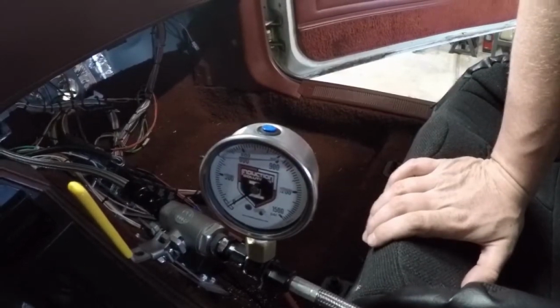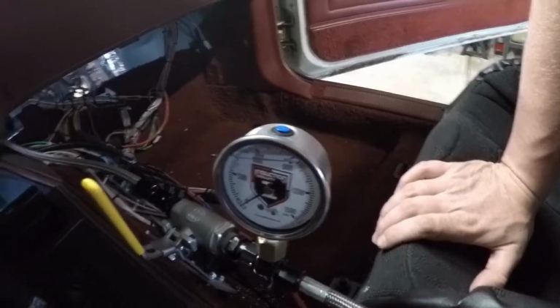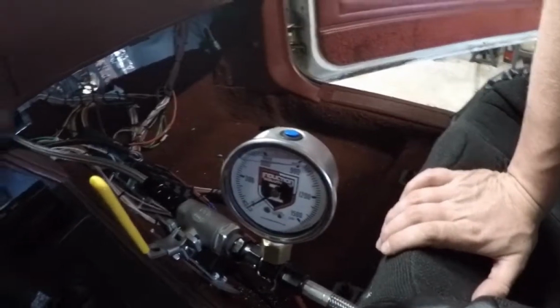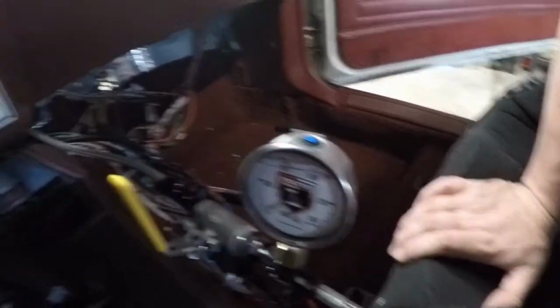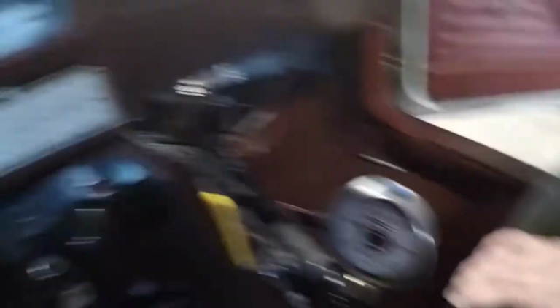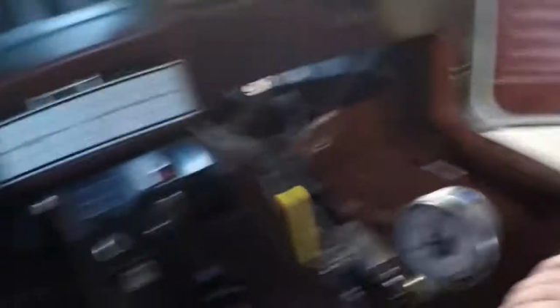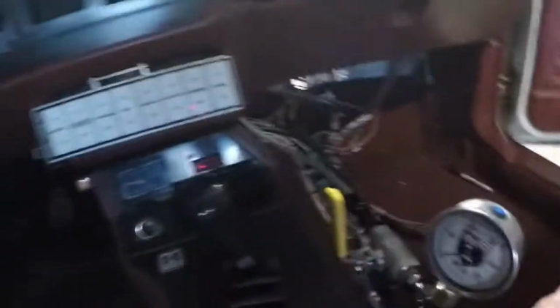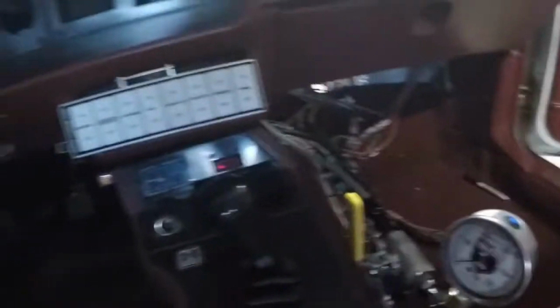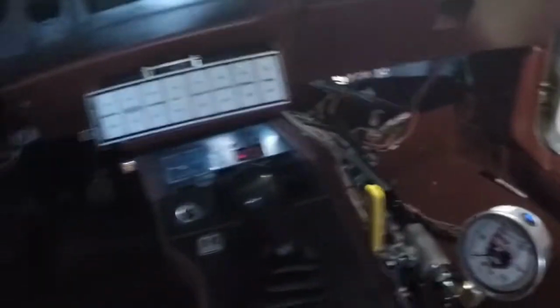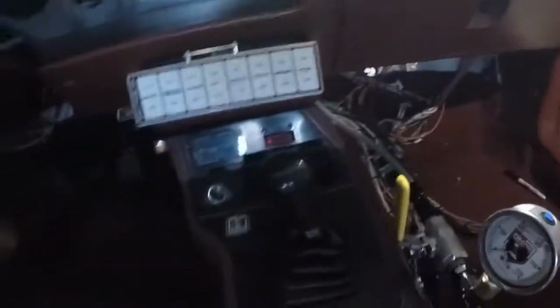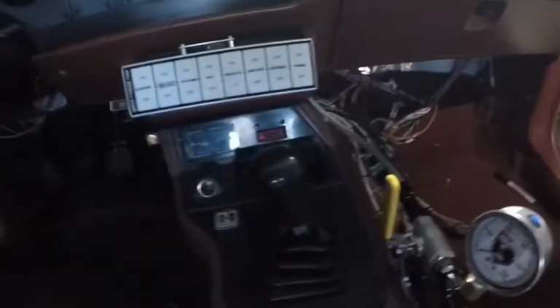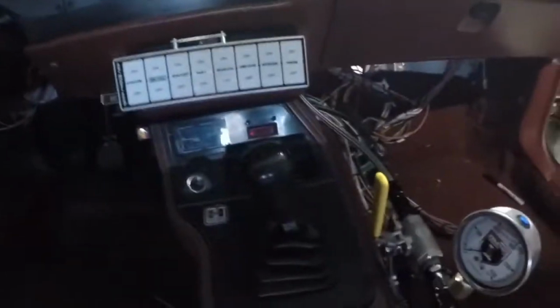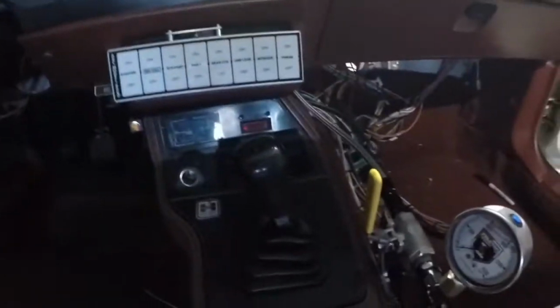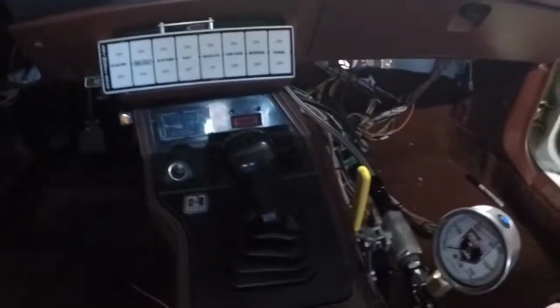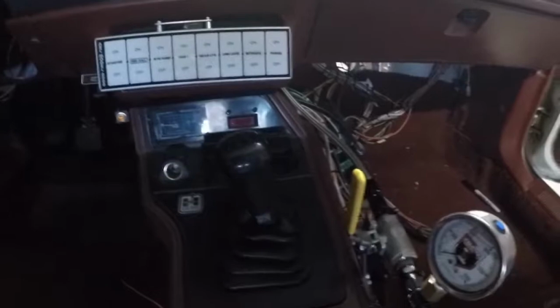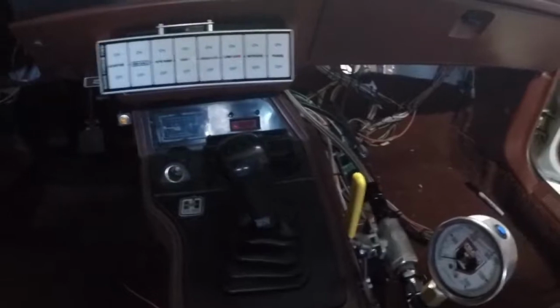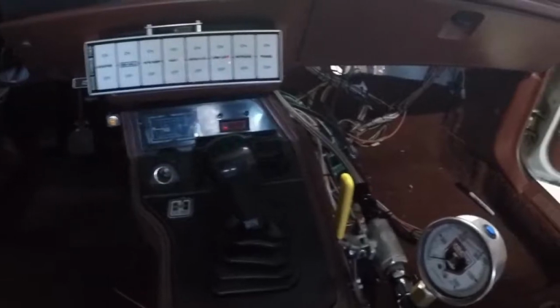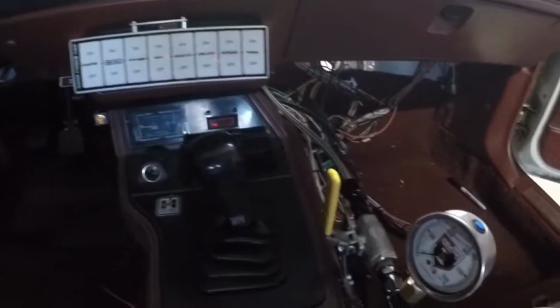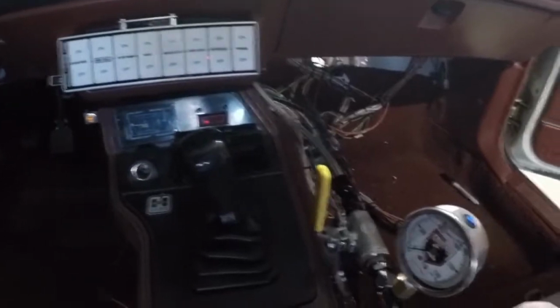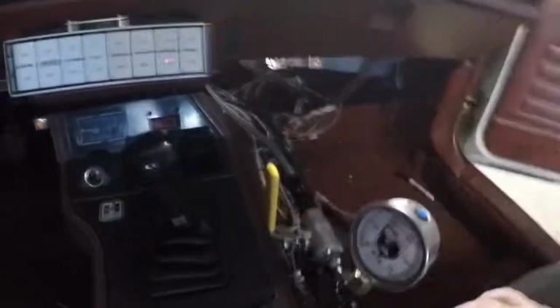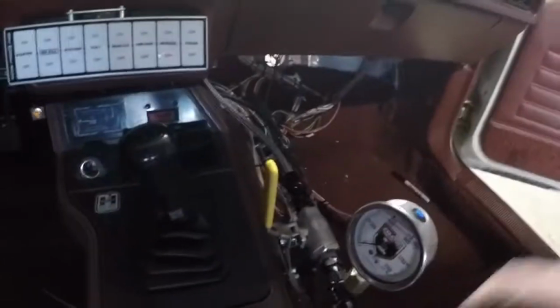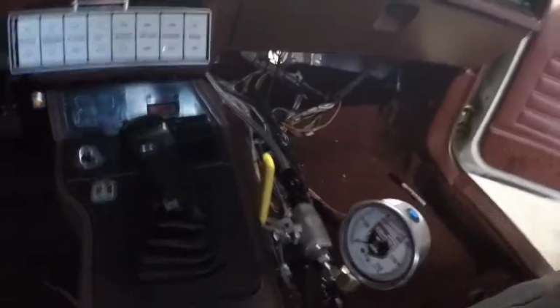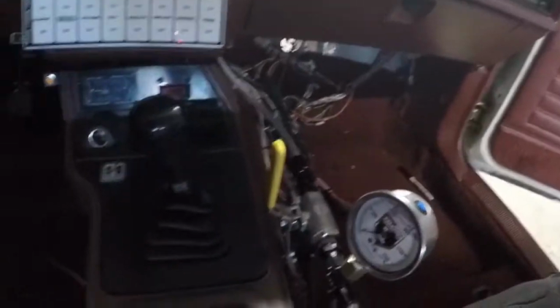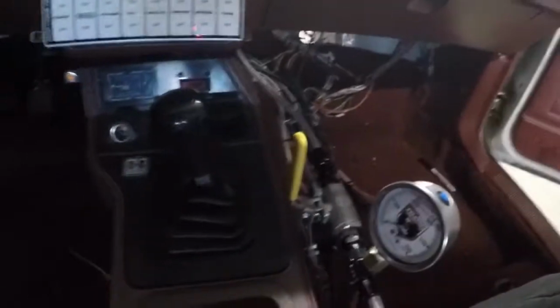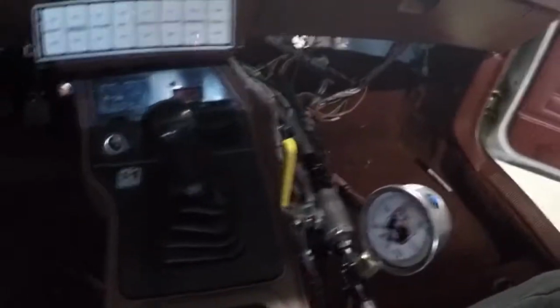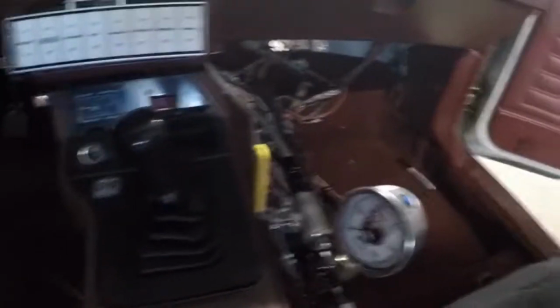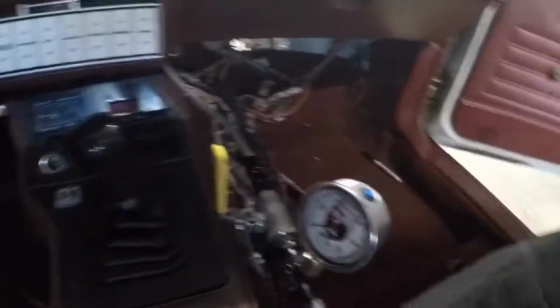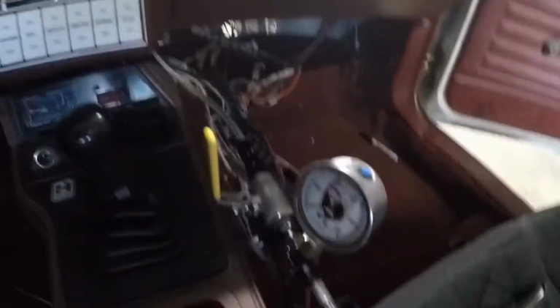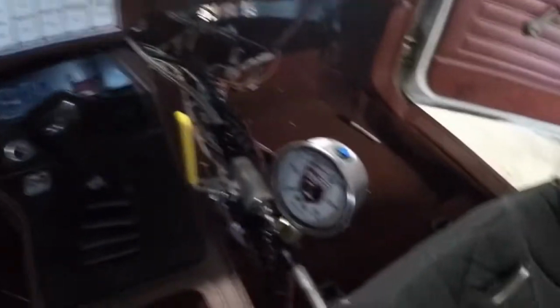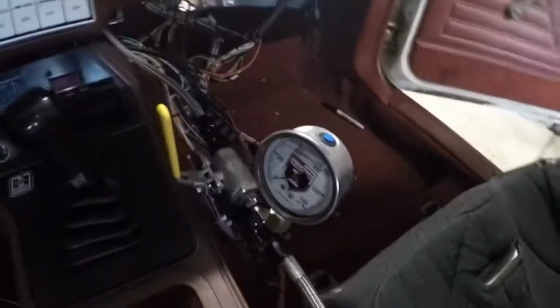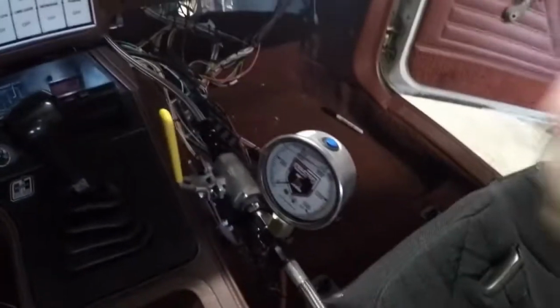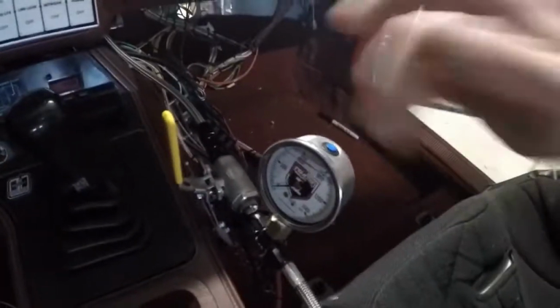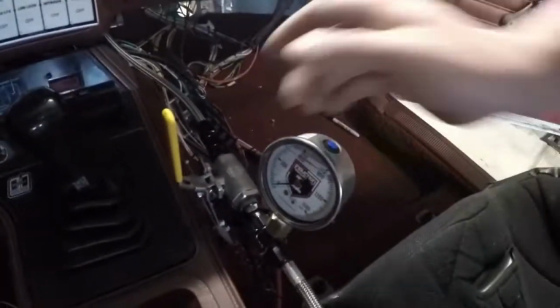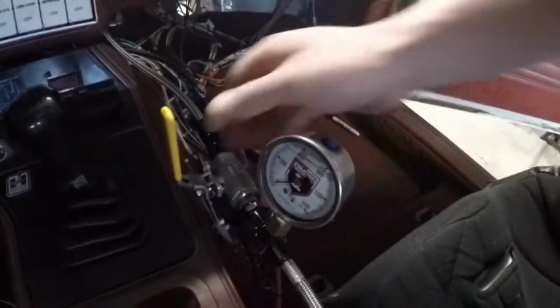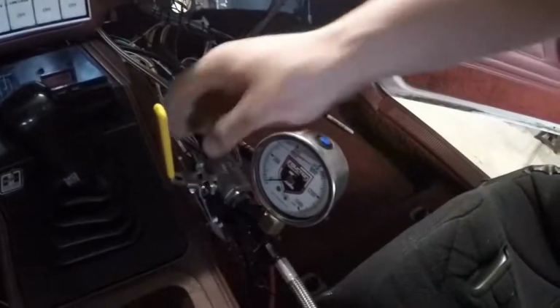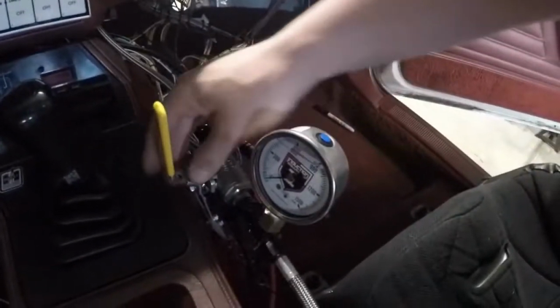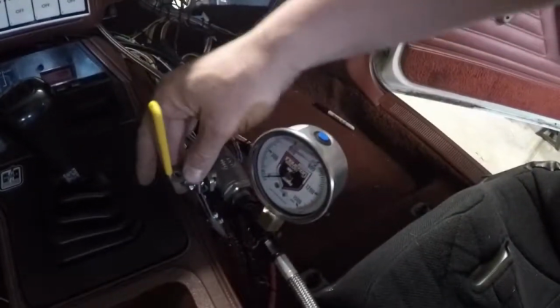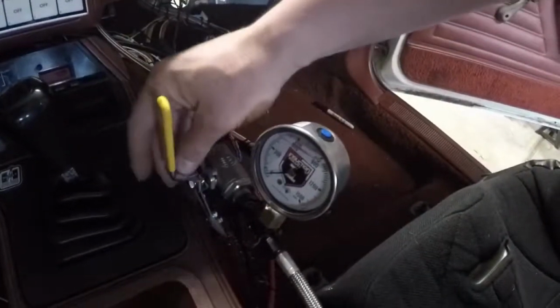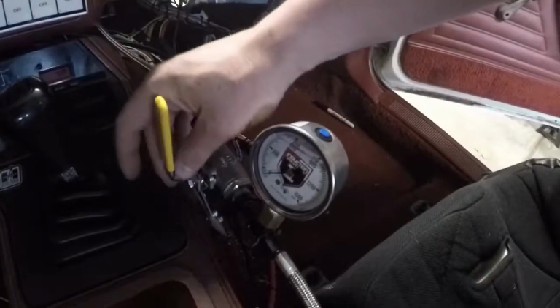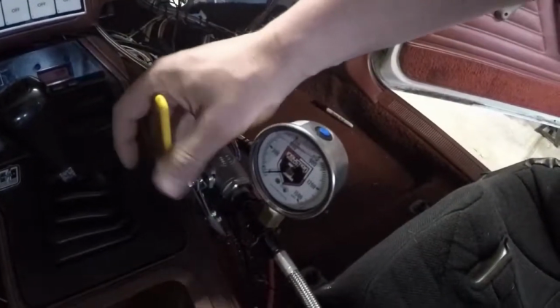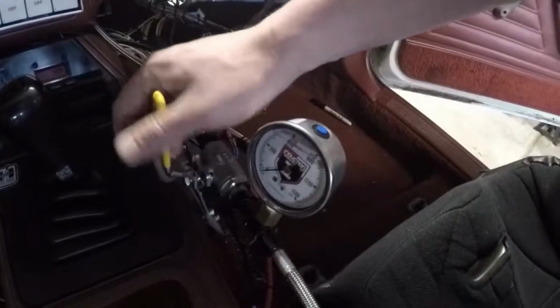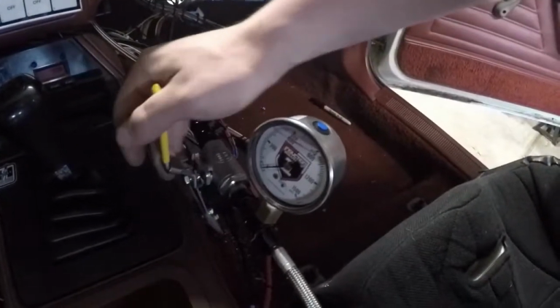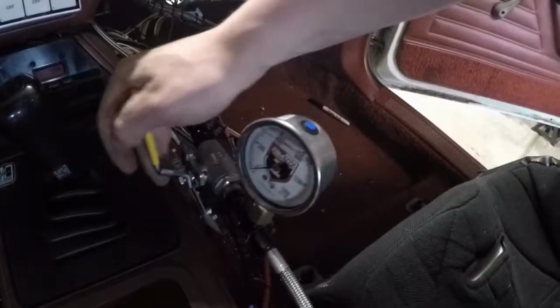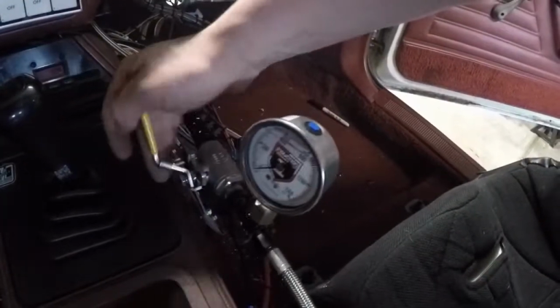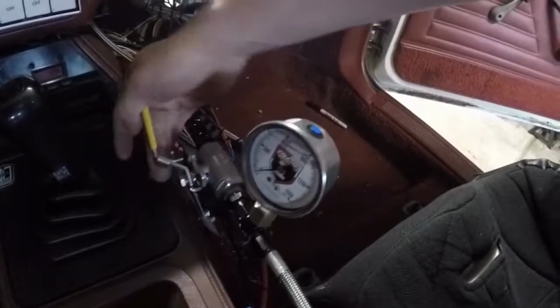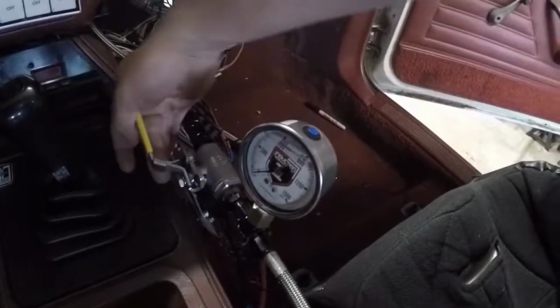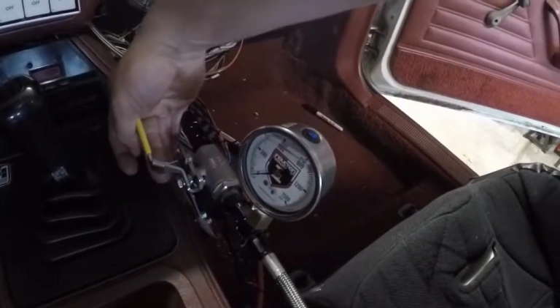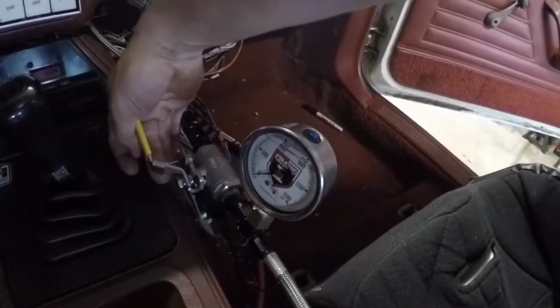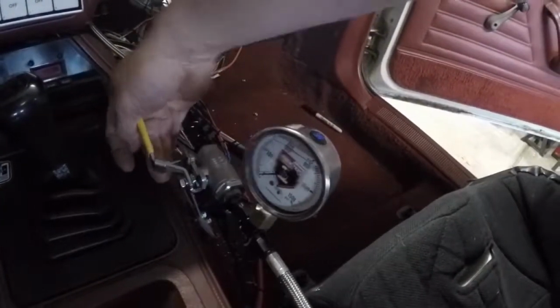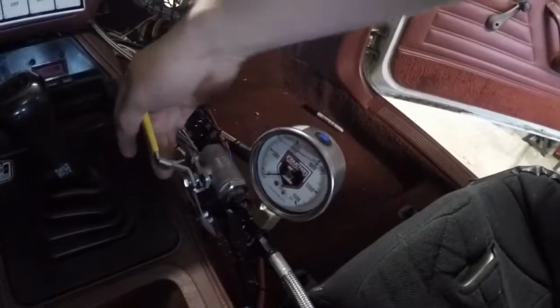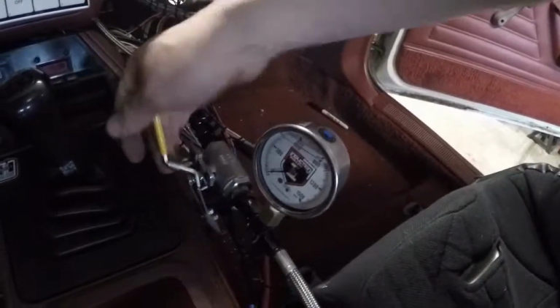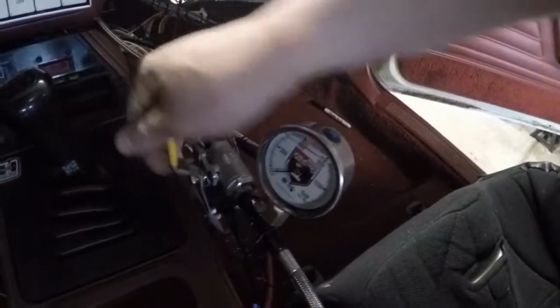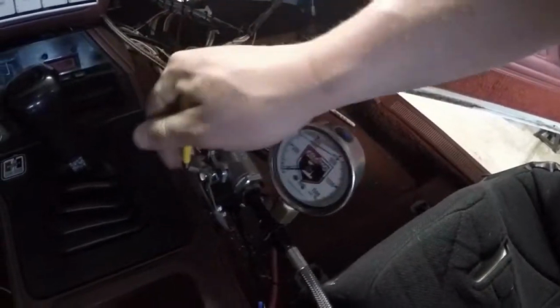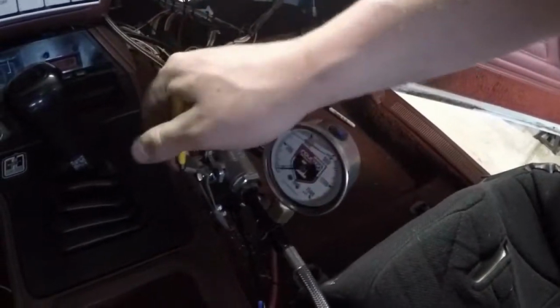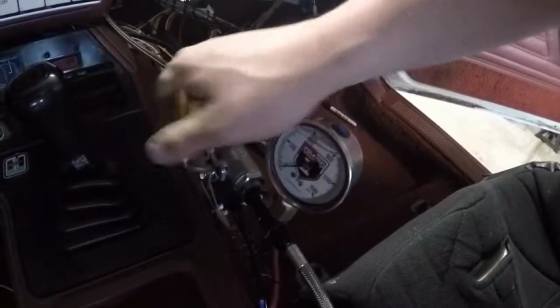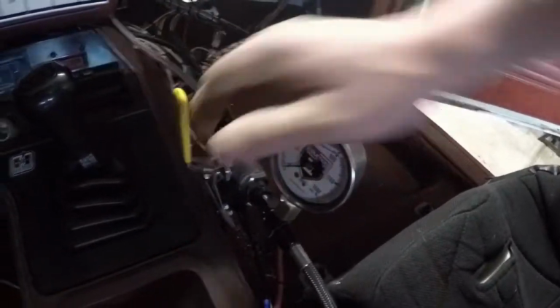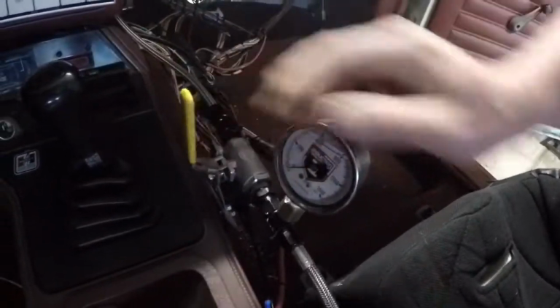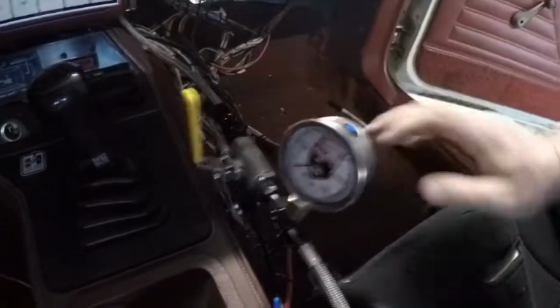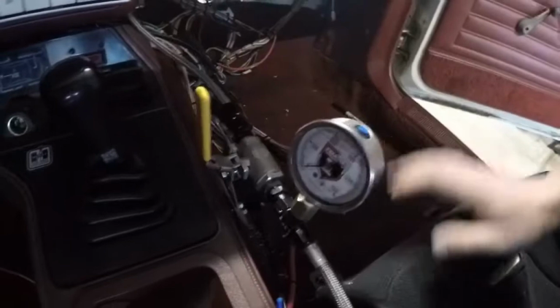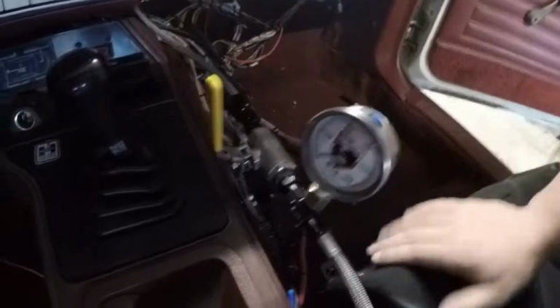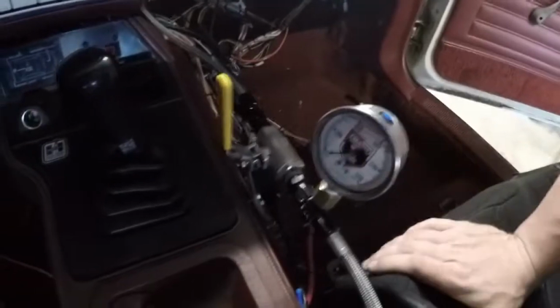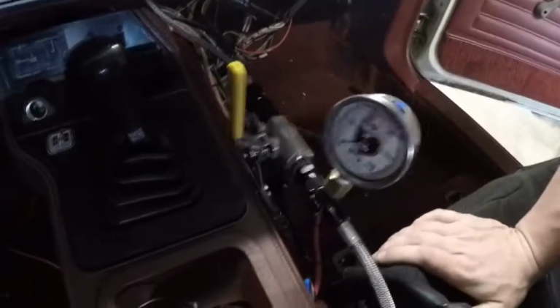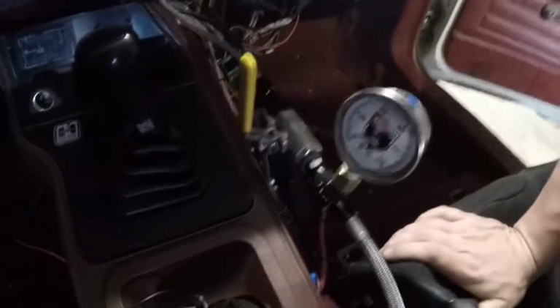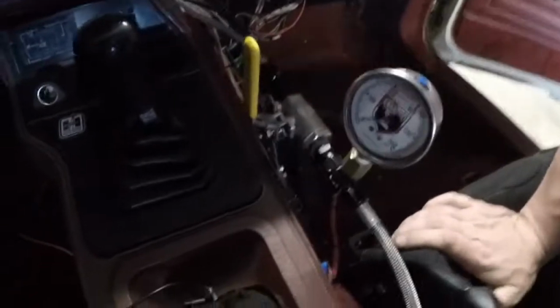On top of that, if the solenoid gets stuck open or whatever, I can always shut it off and purge it all out.